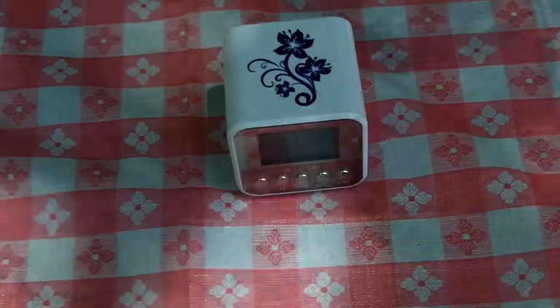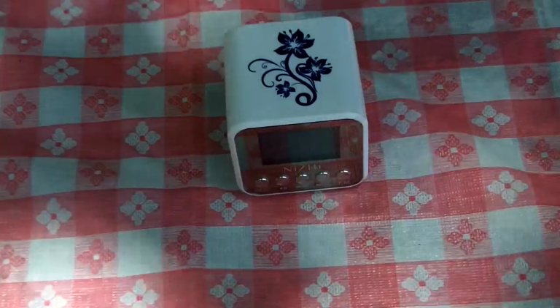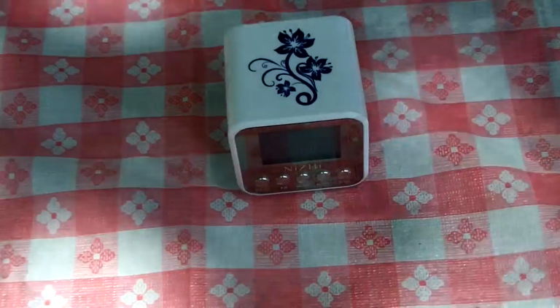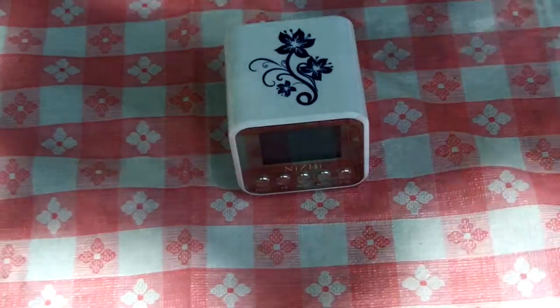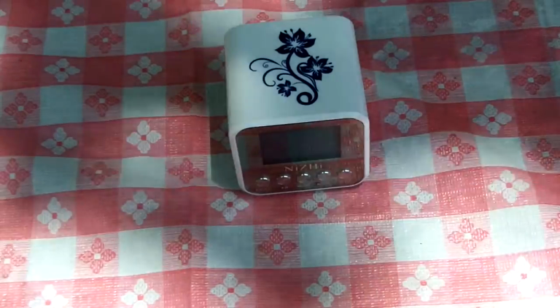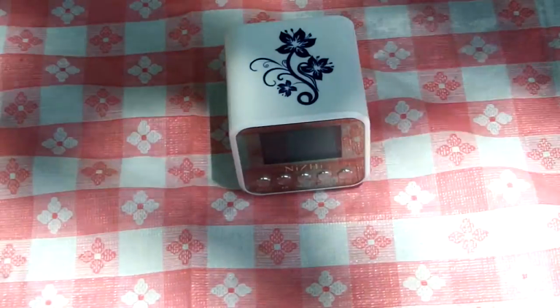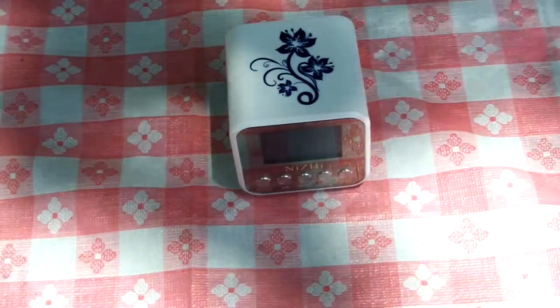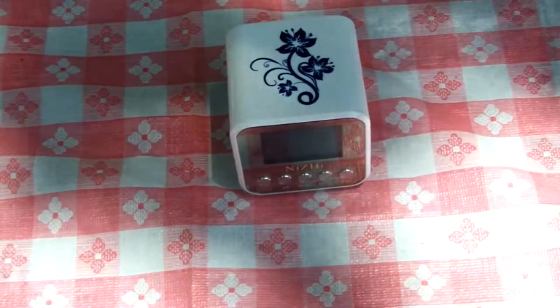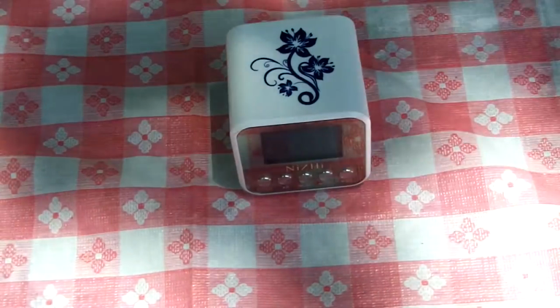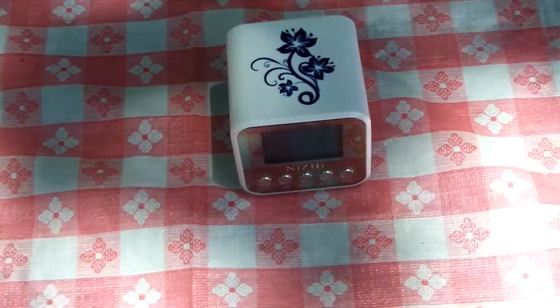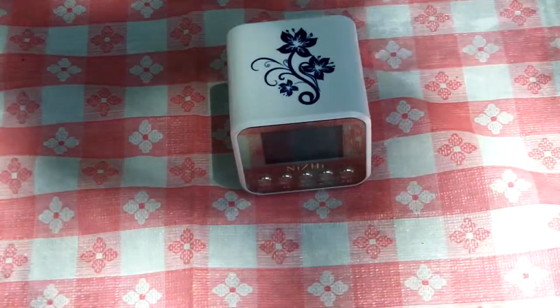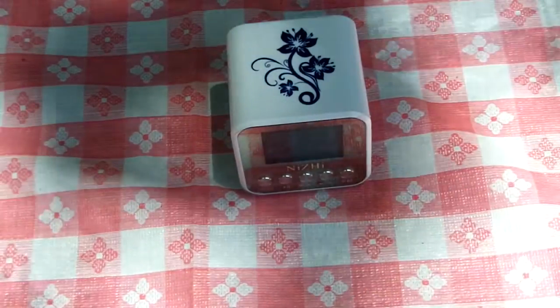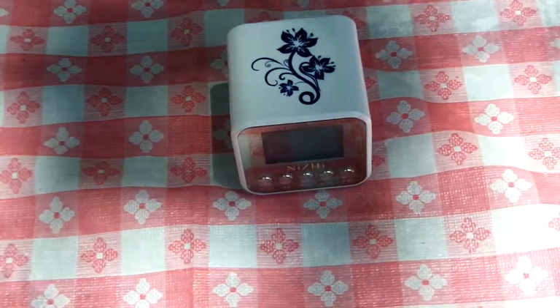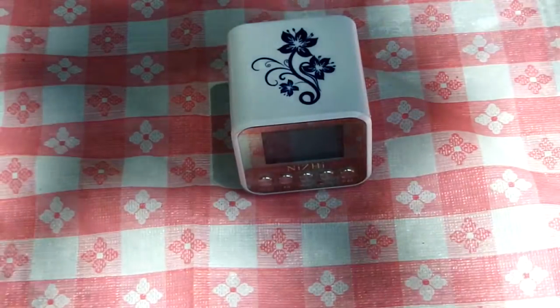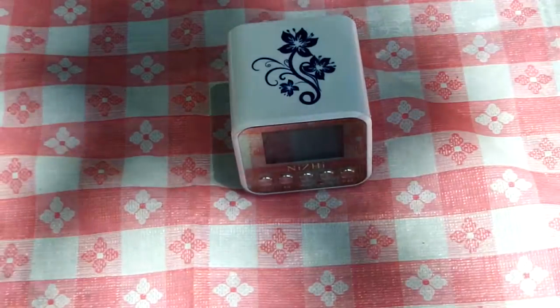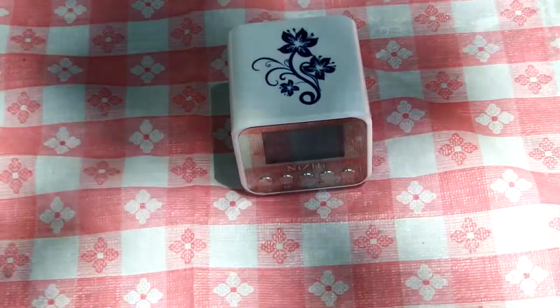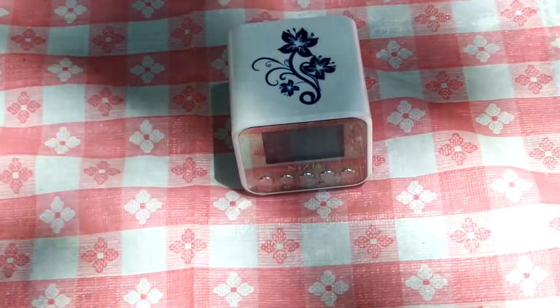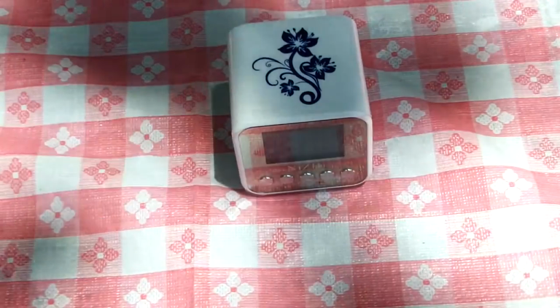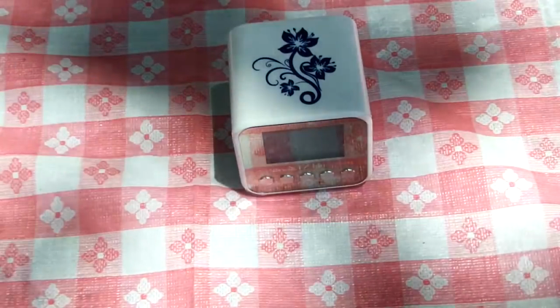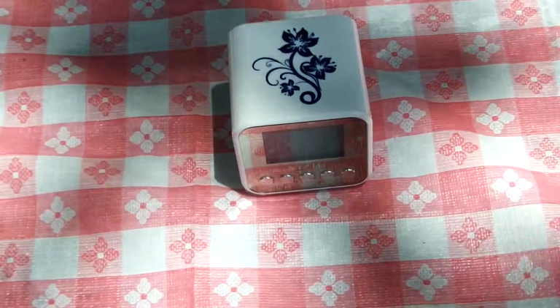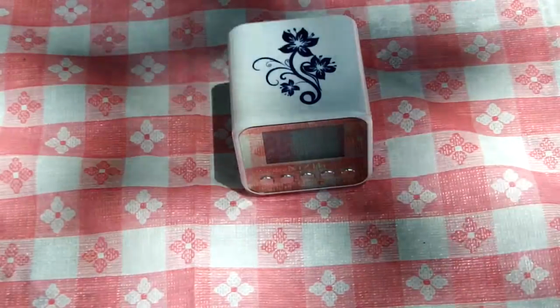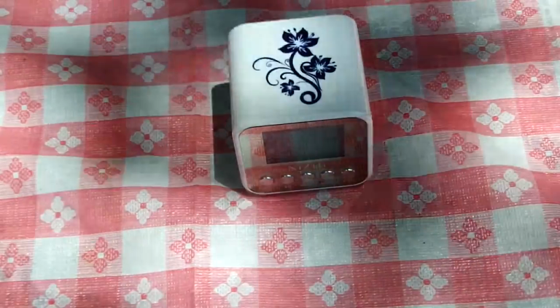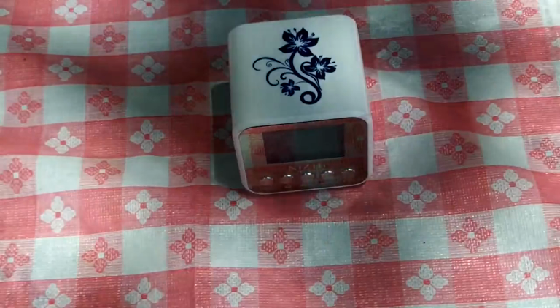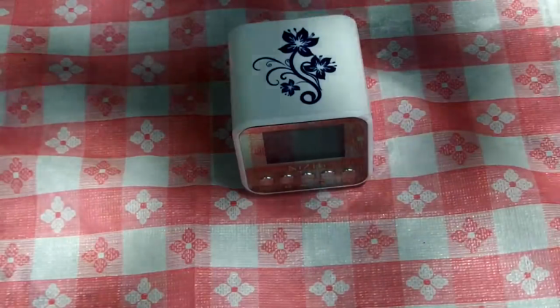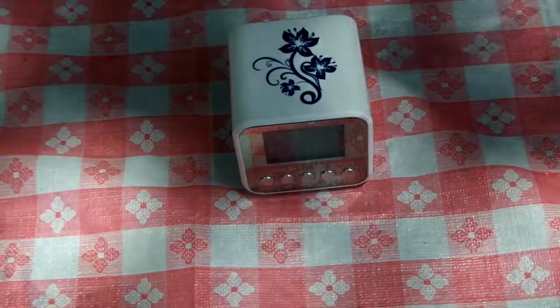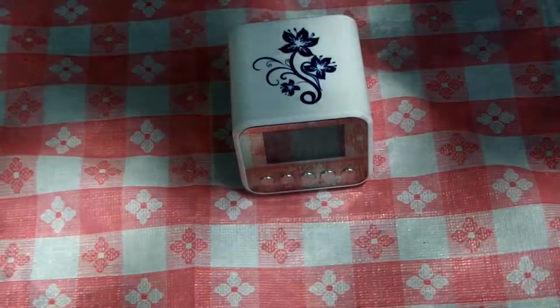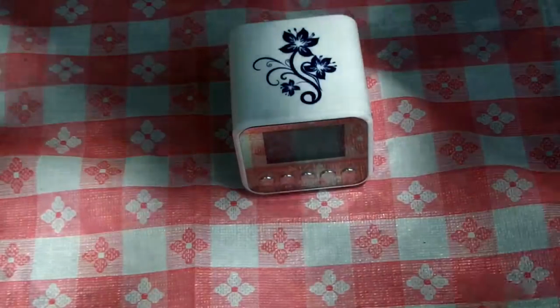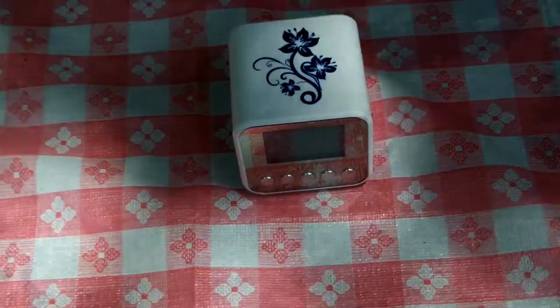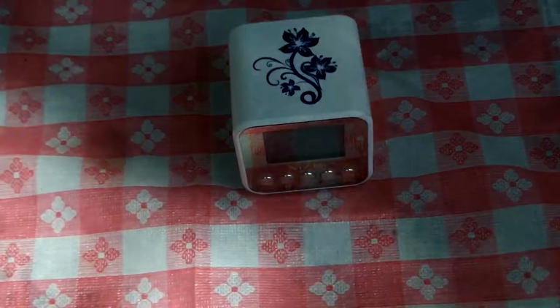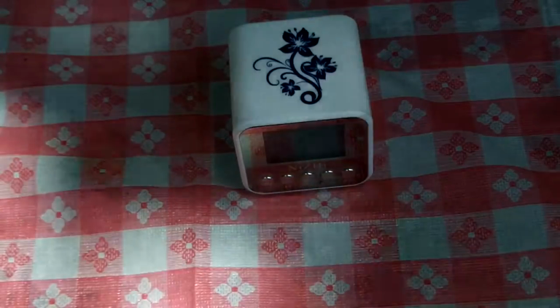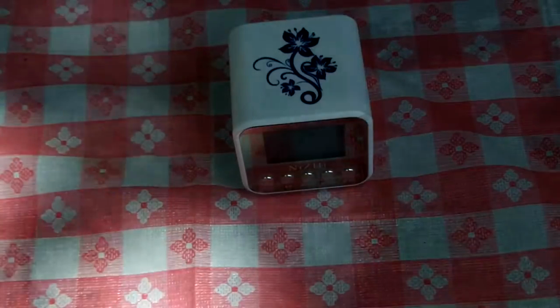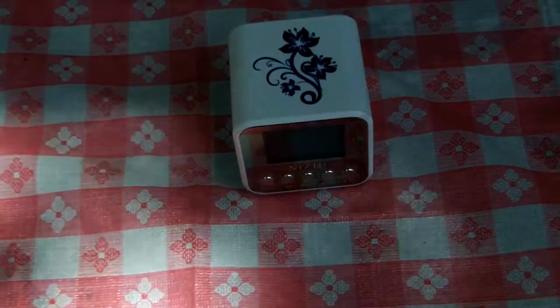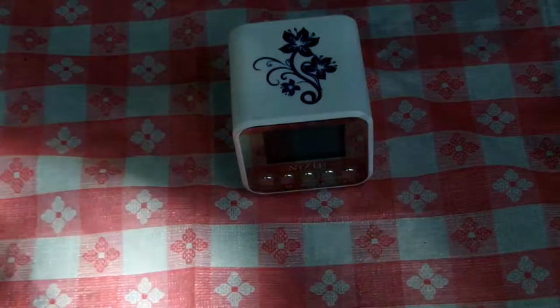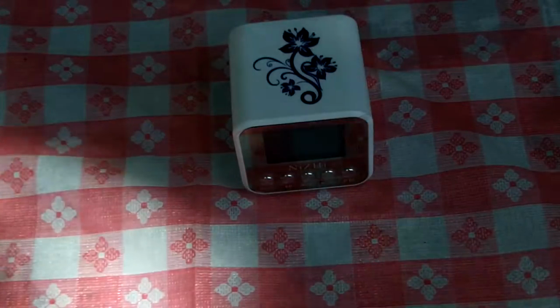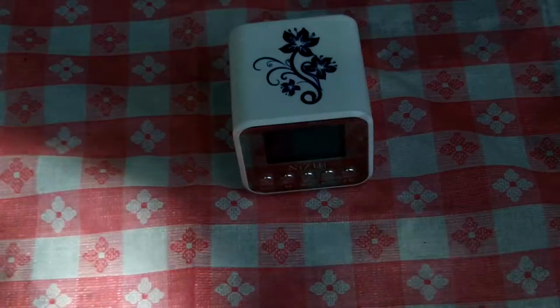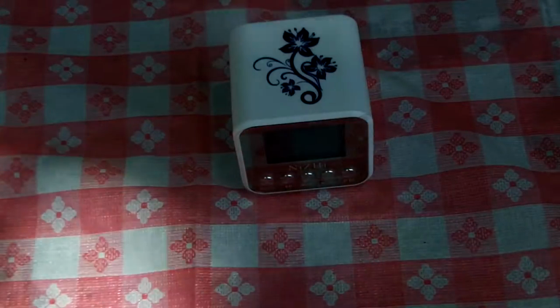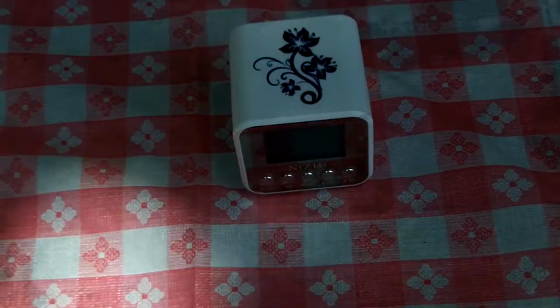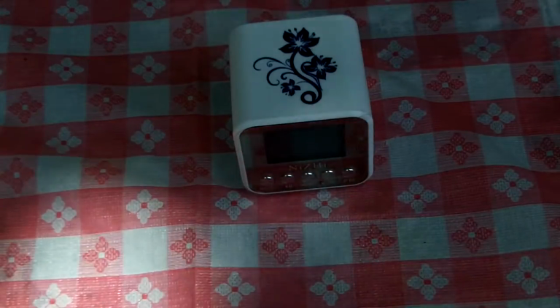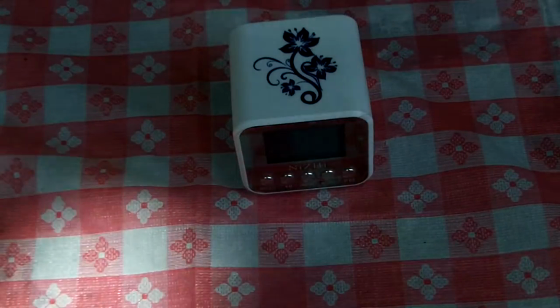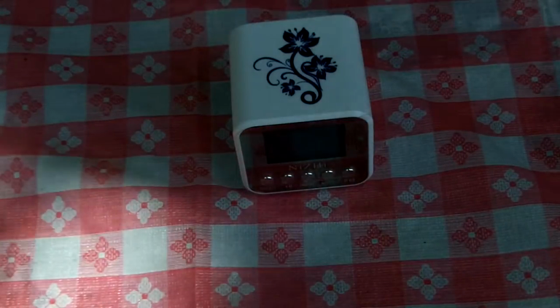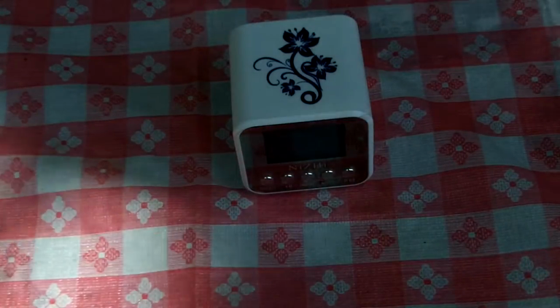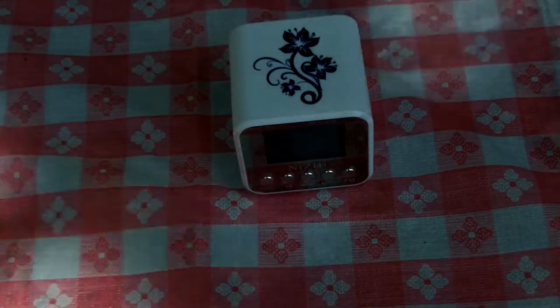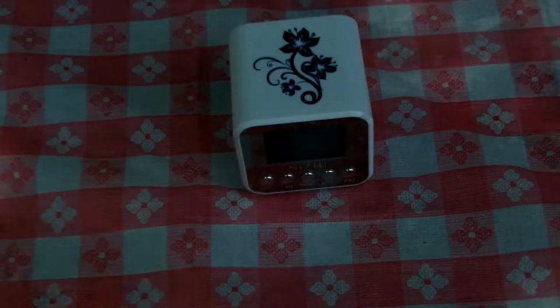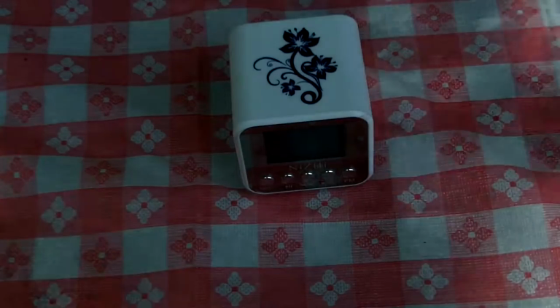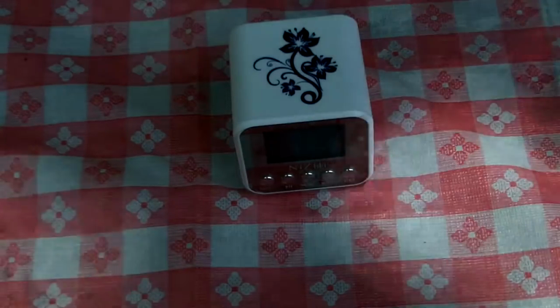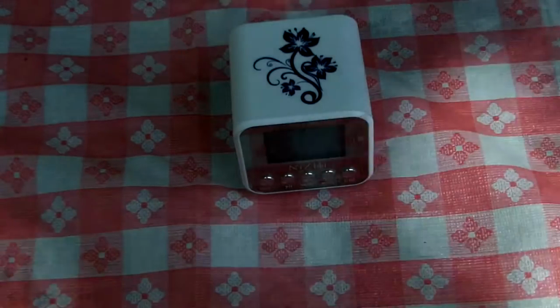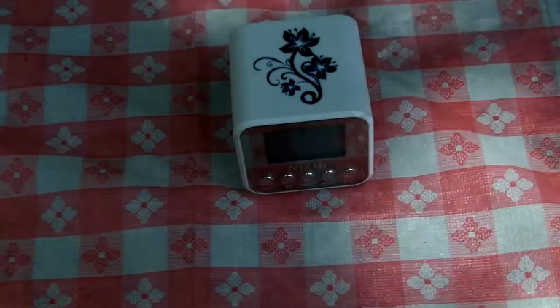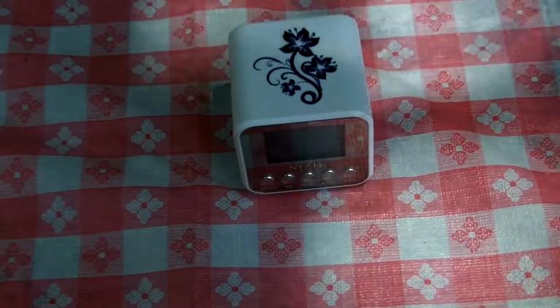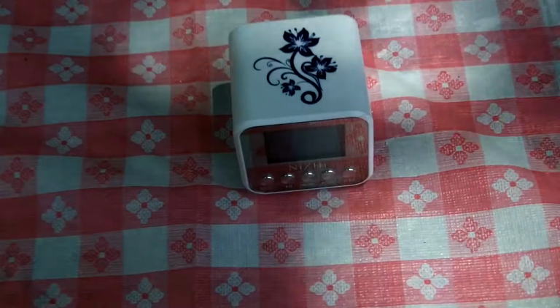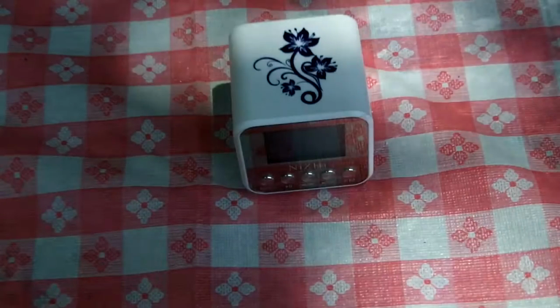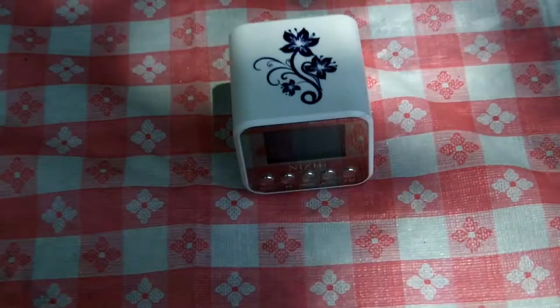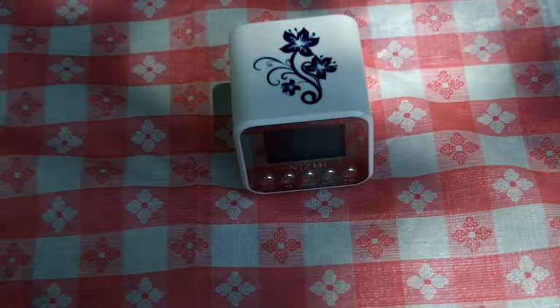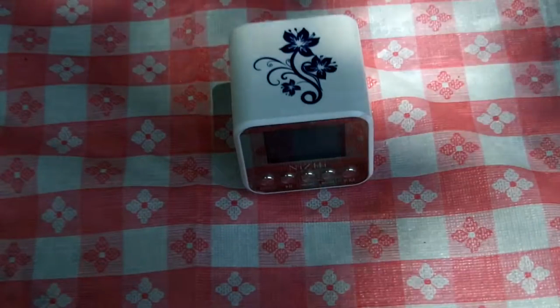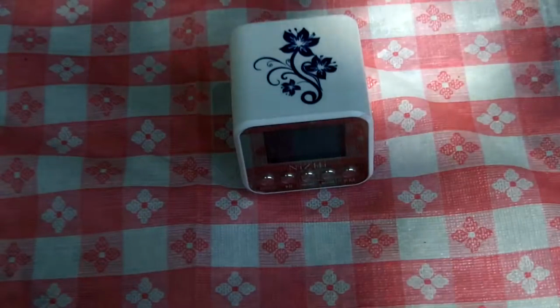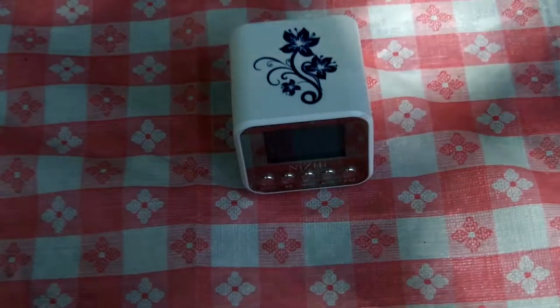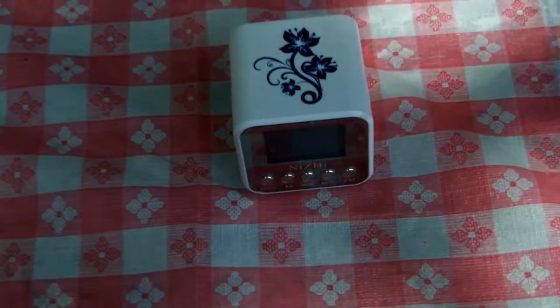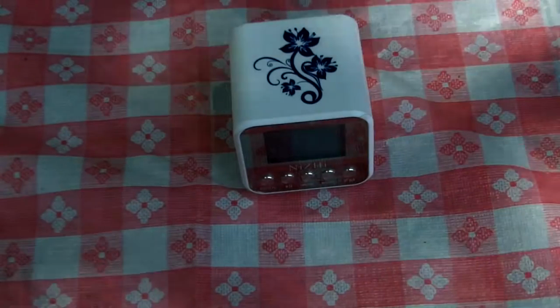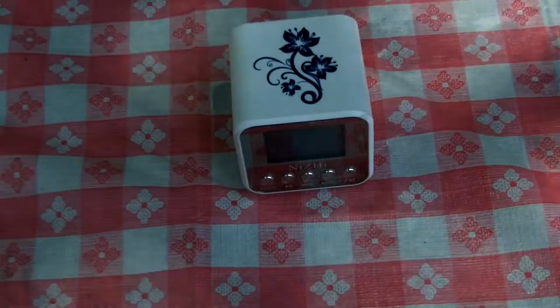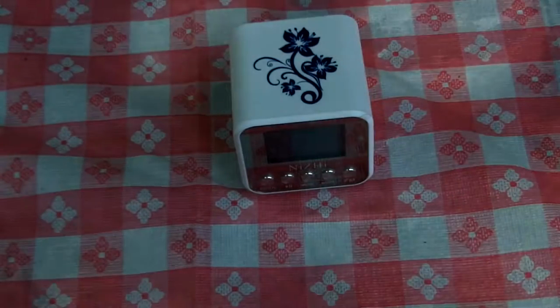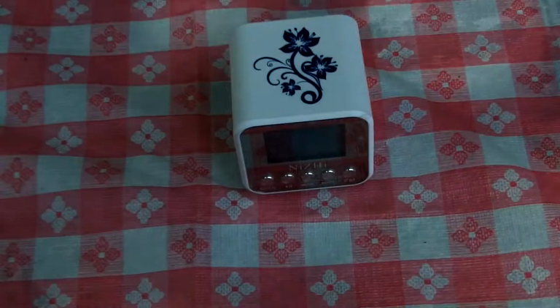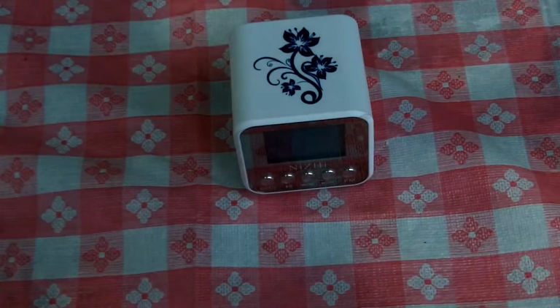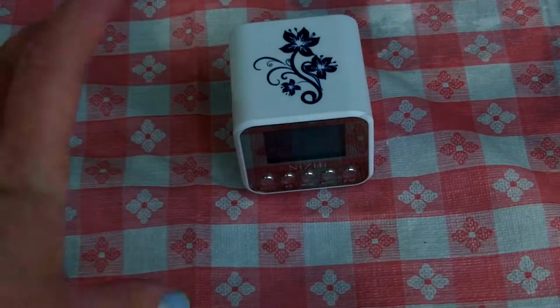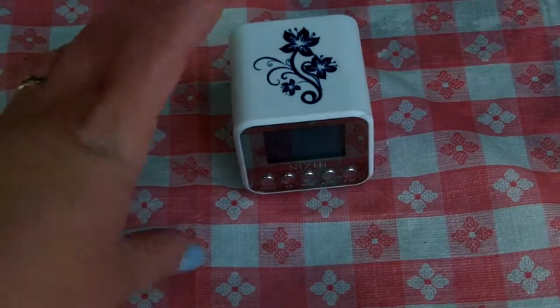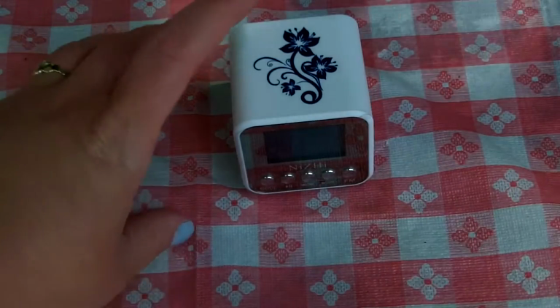Hello everyone out there in digital land. Today we are reviewing by the pool because it is hot and my kids want to swim. Today we are reviewing the cutest little digital clock.